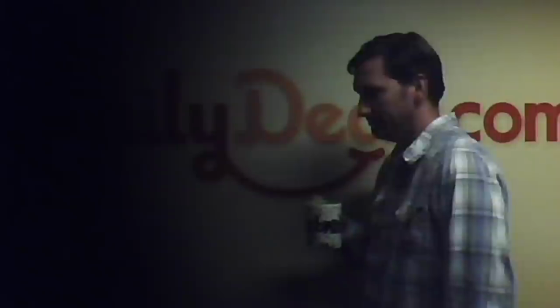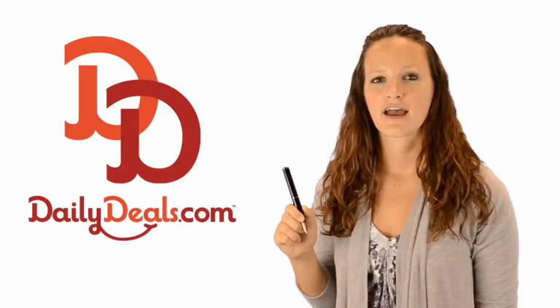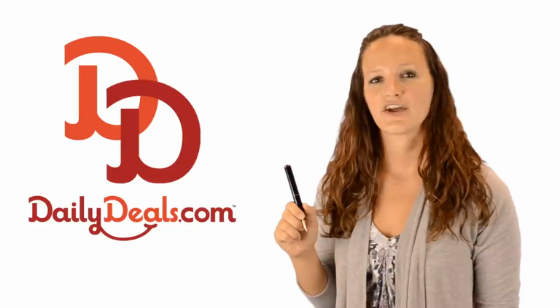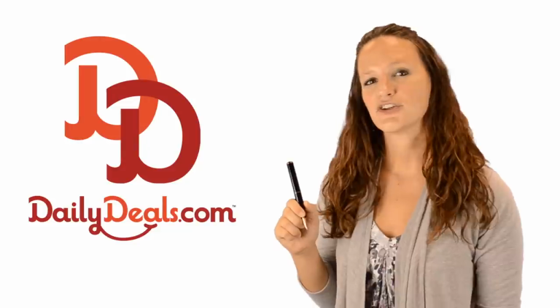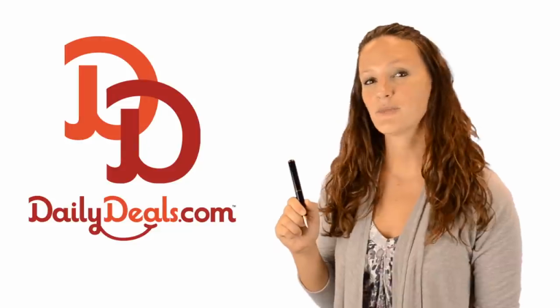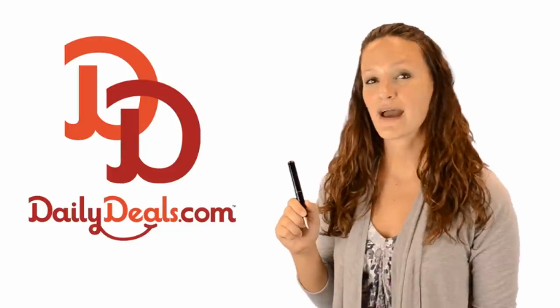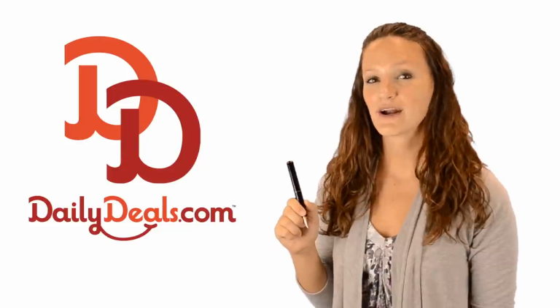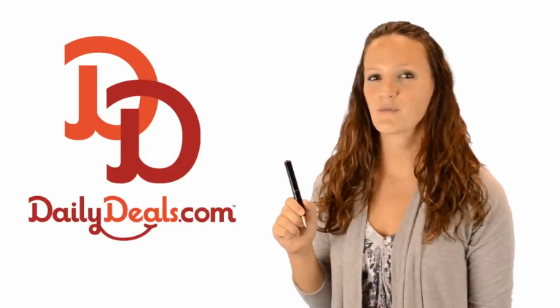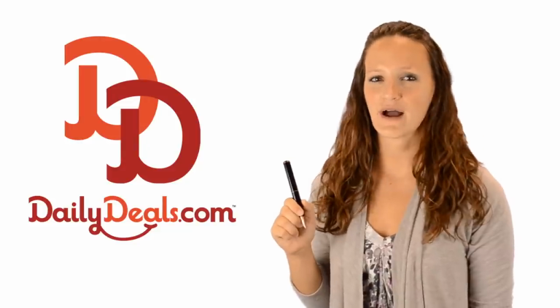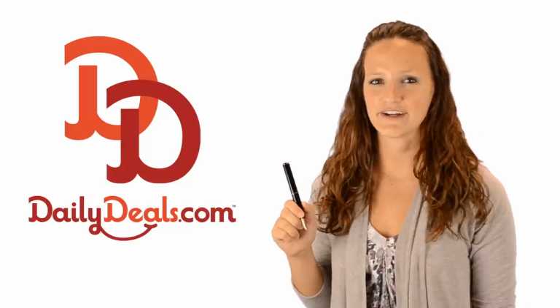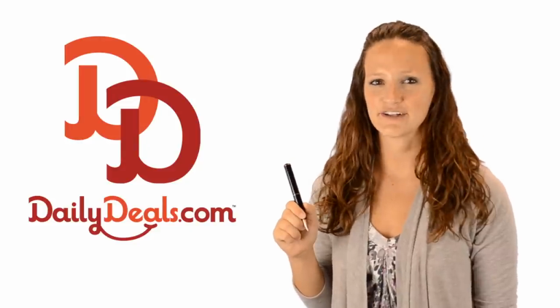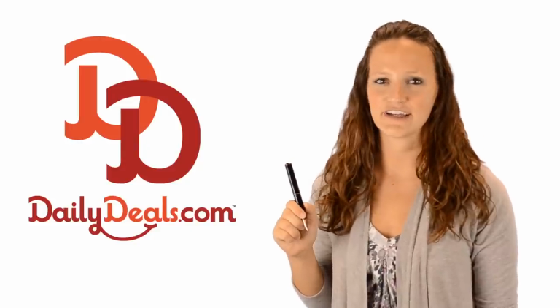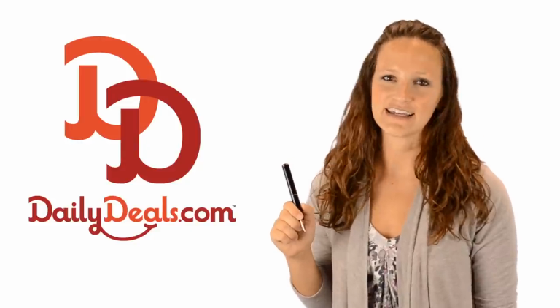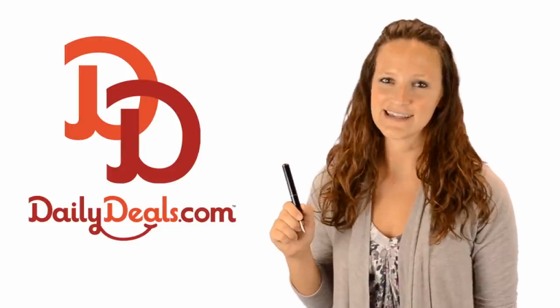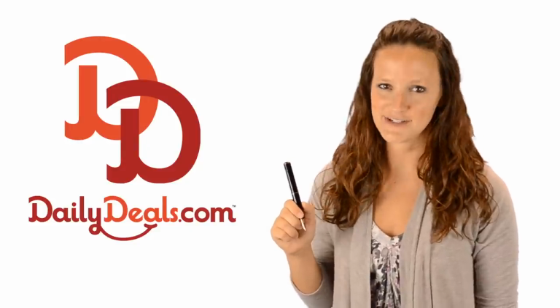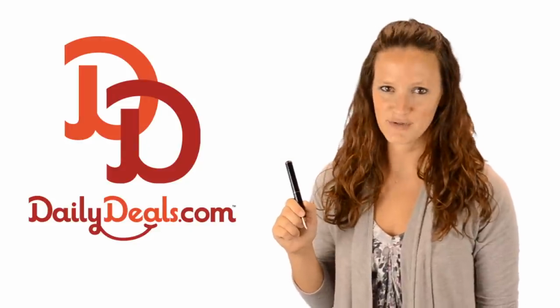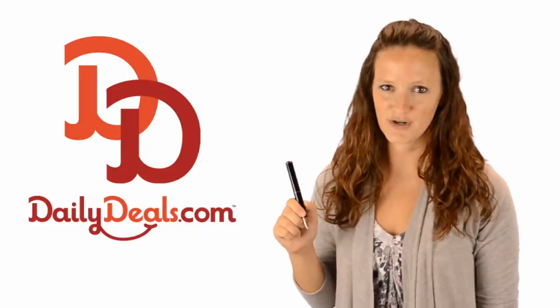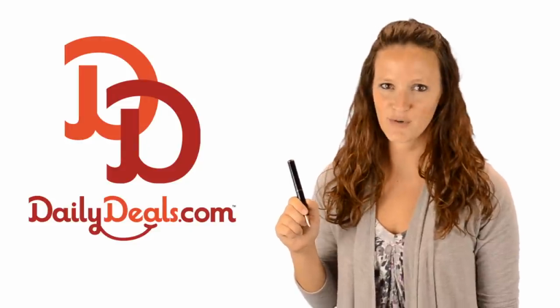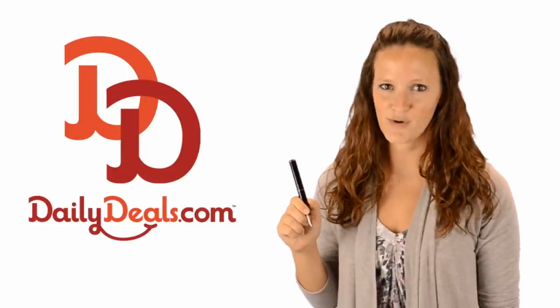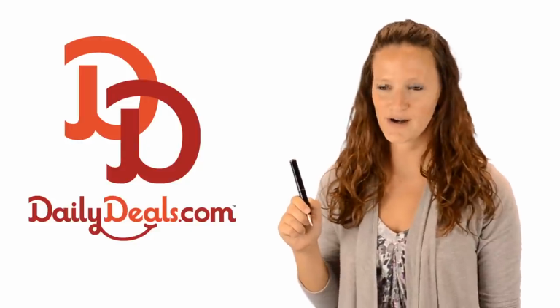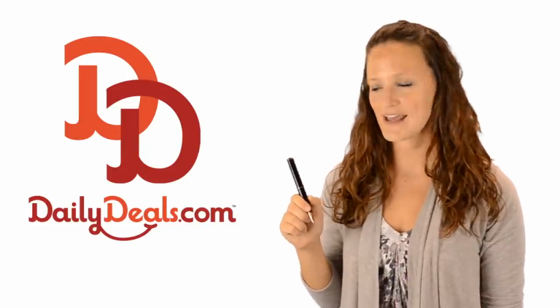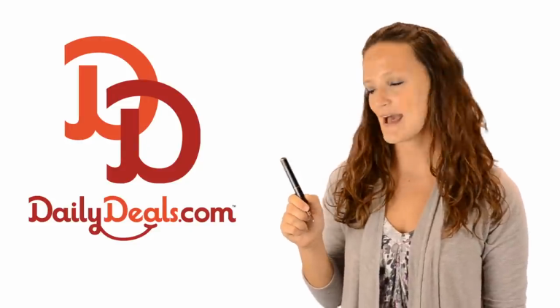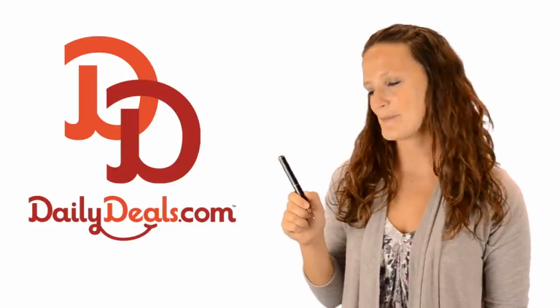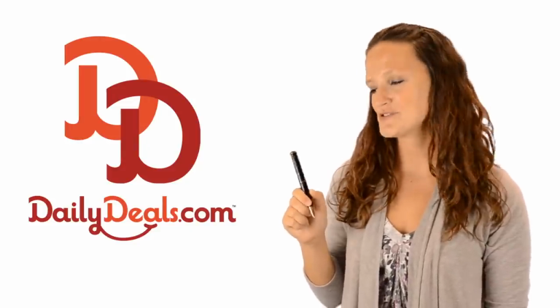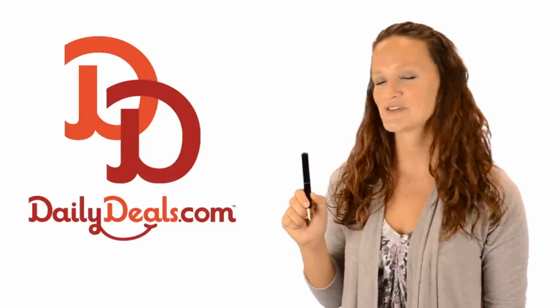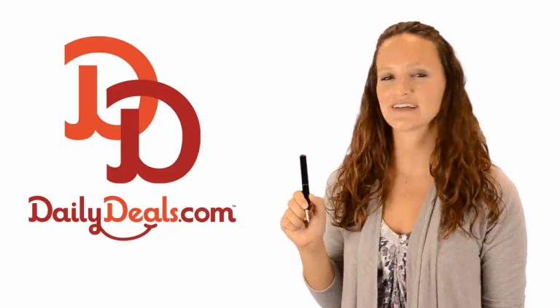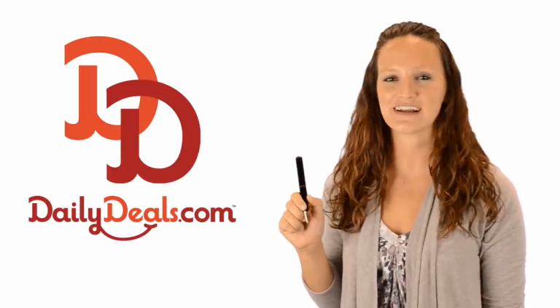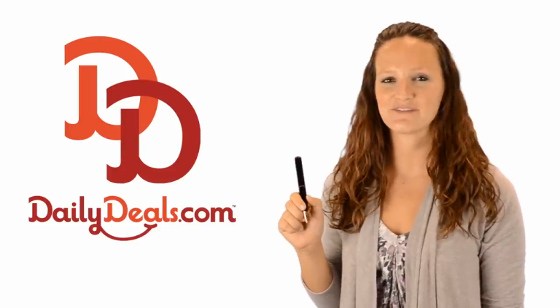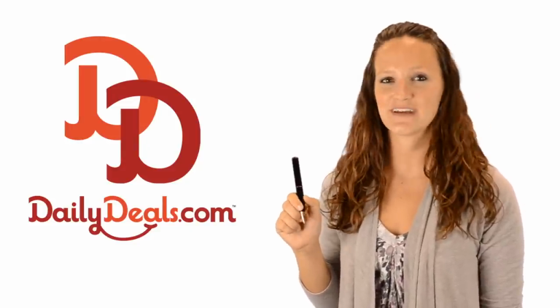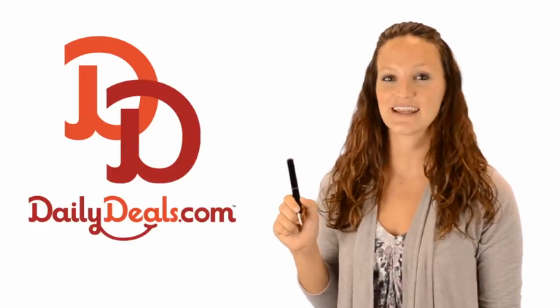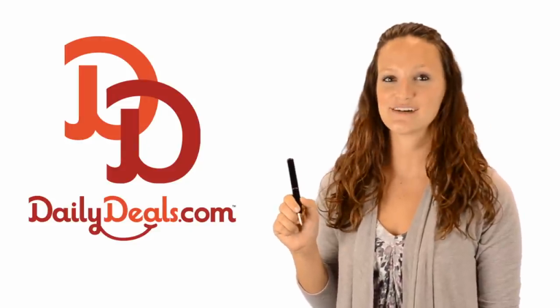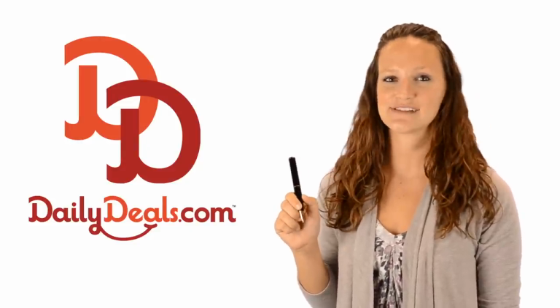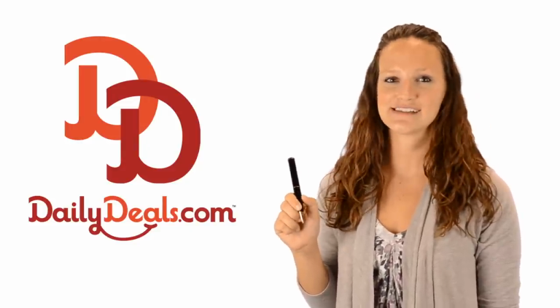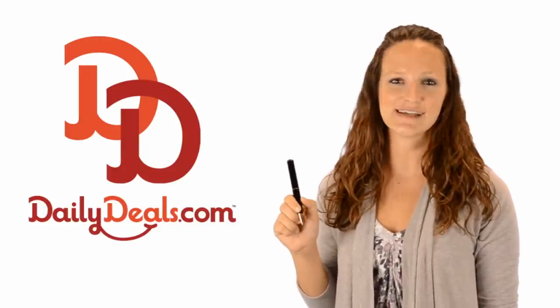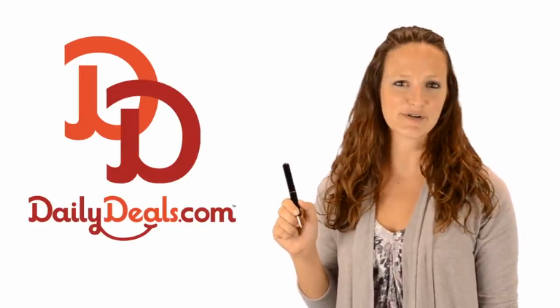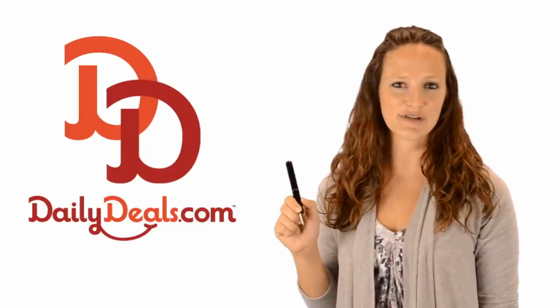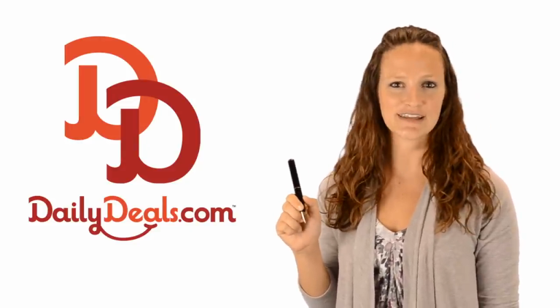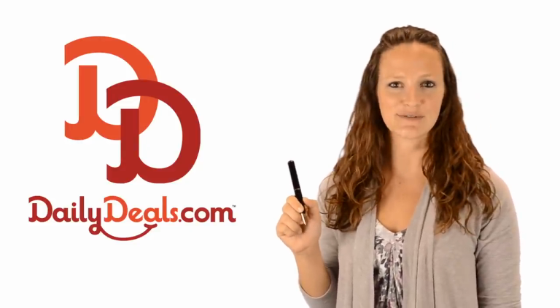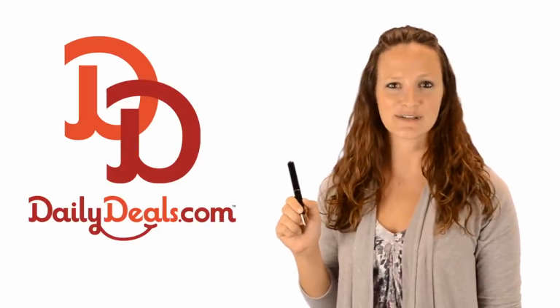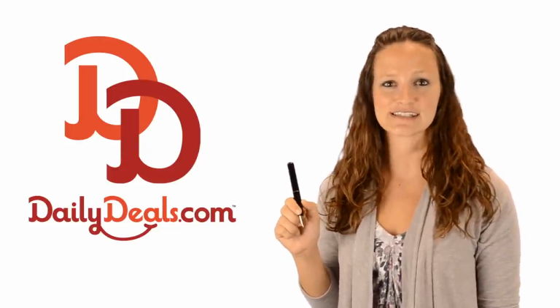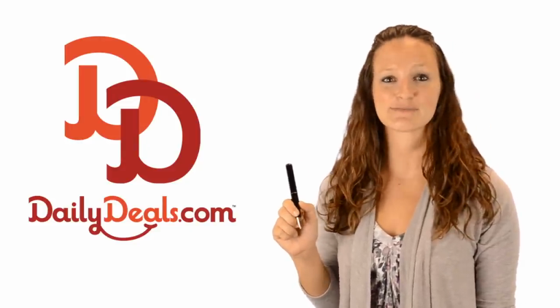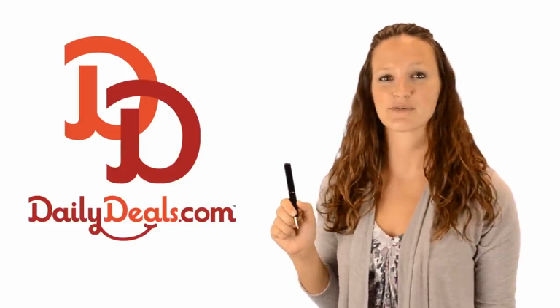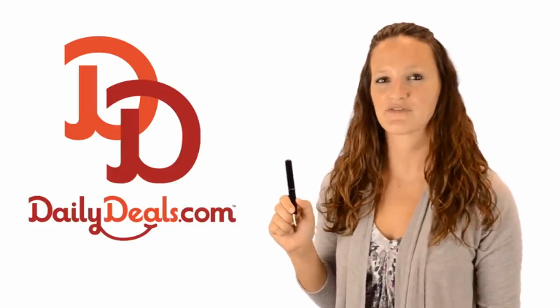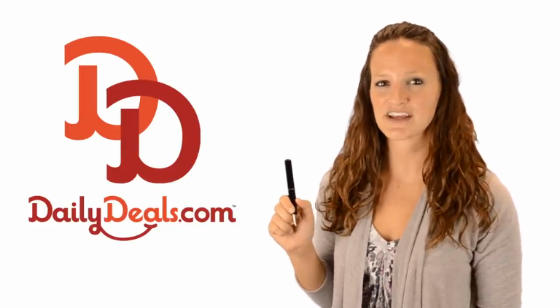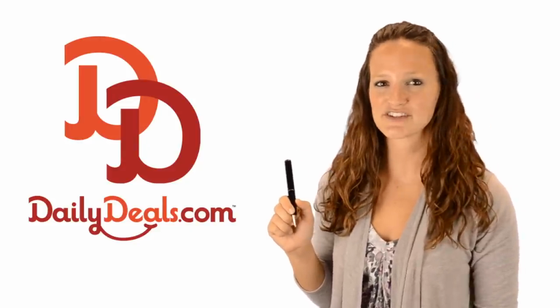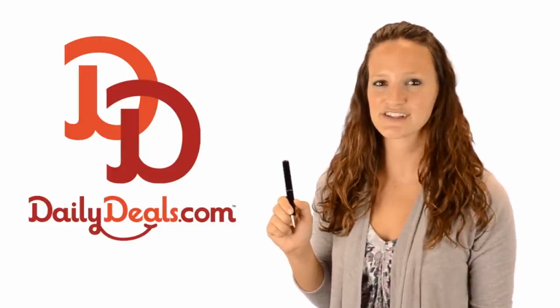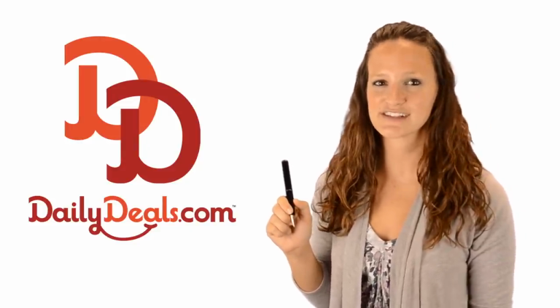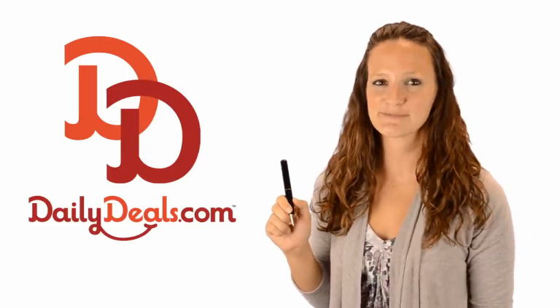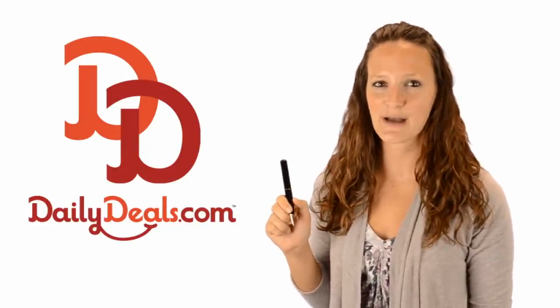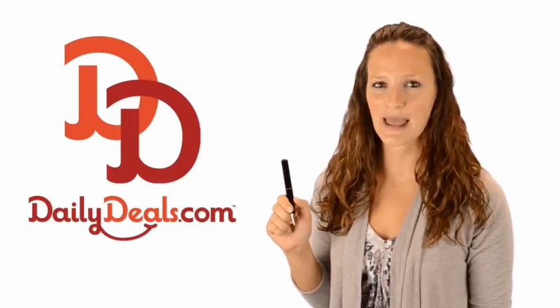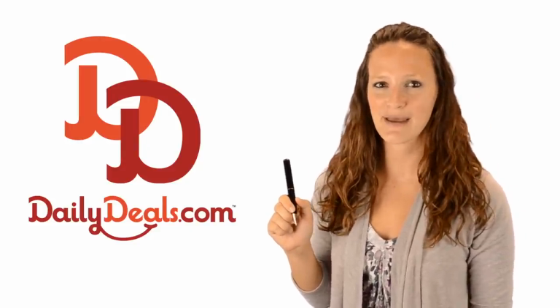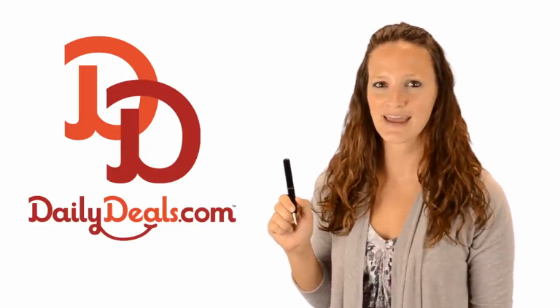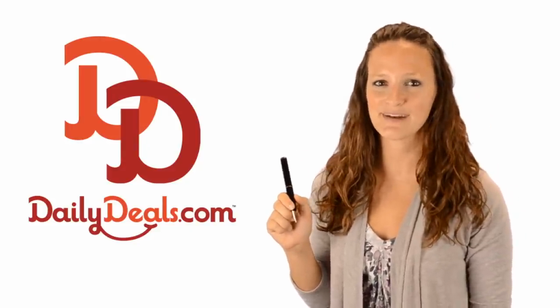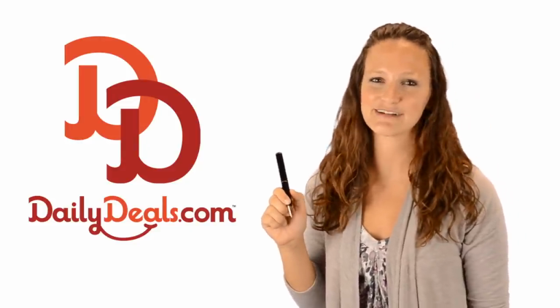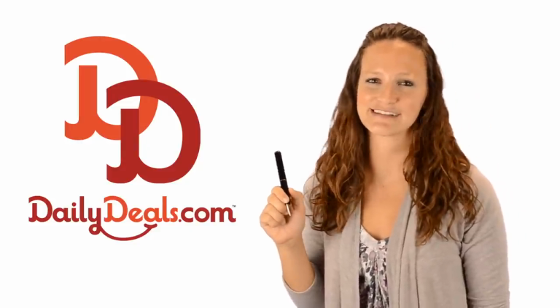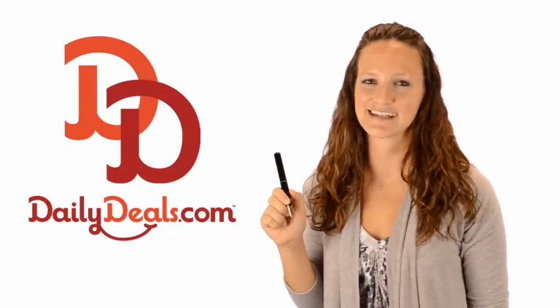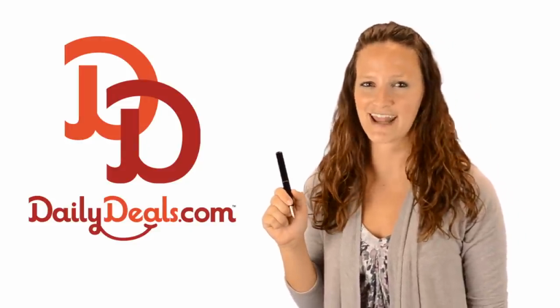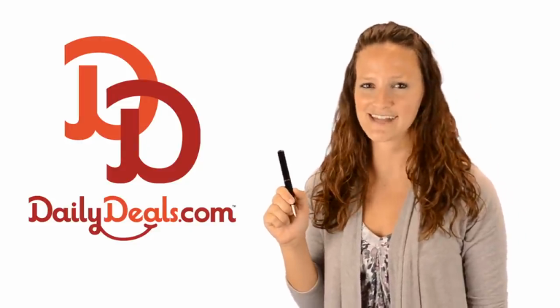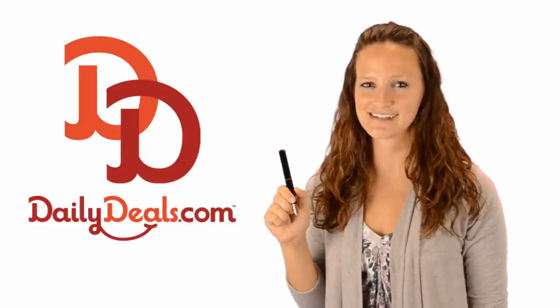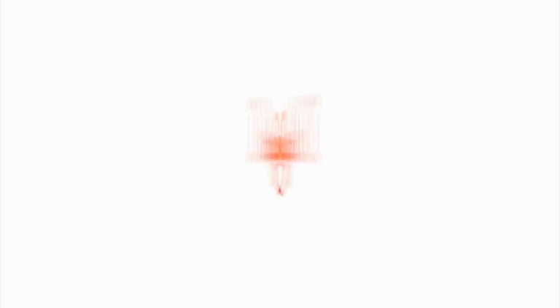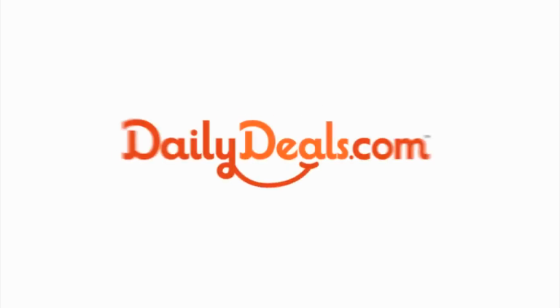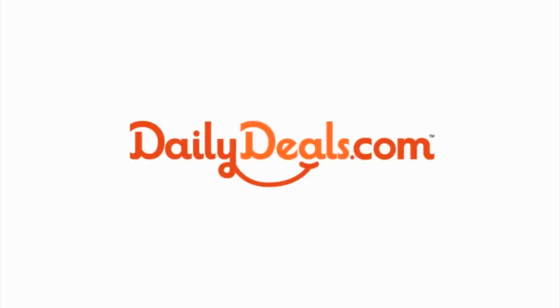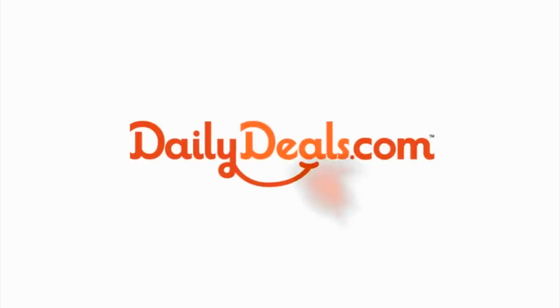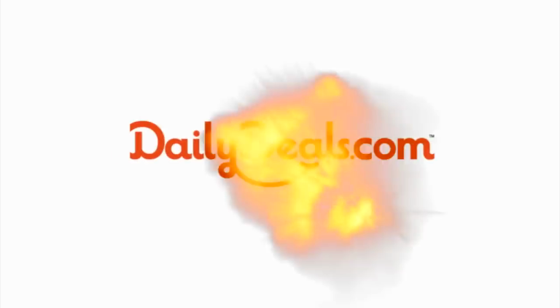No matter what you're looking to record, capture it on video secretly with this professional spy pen with today's daily deal.